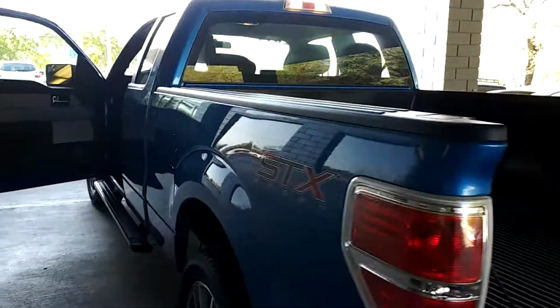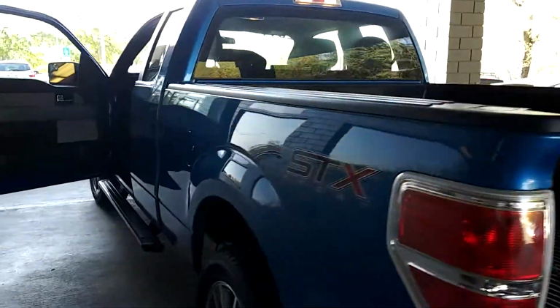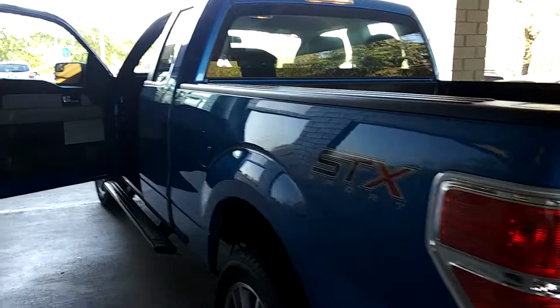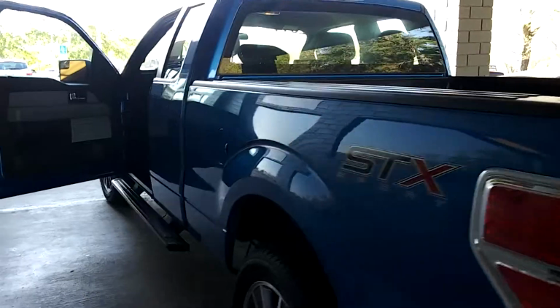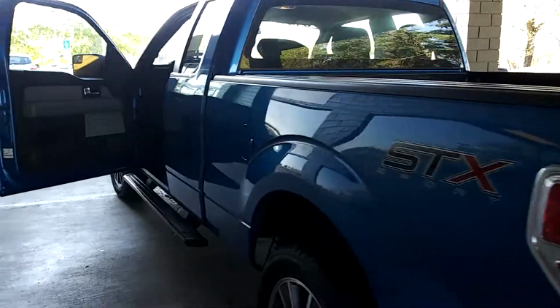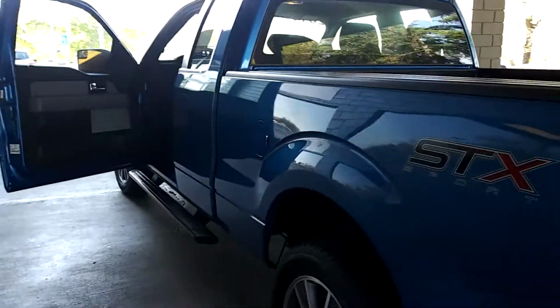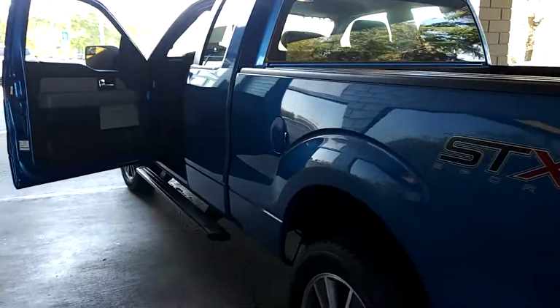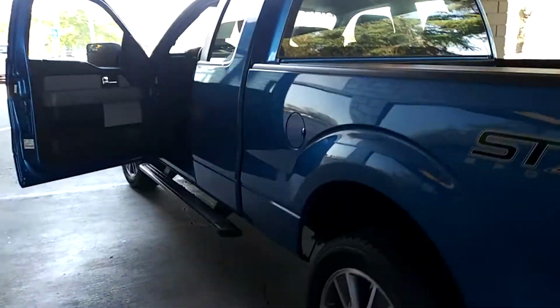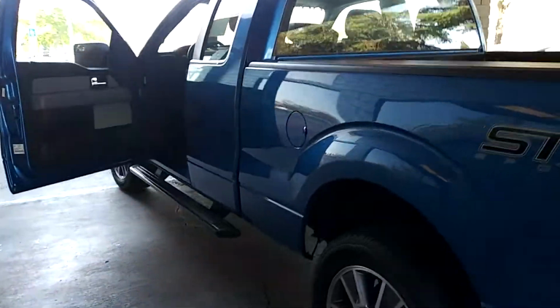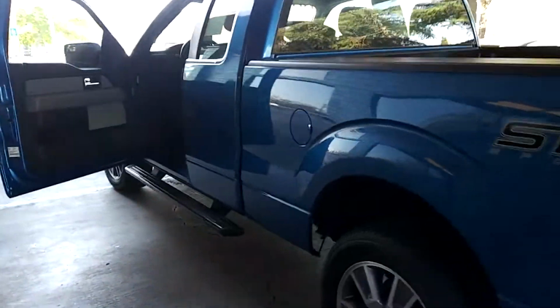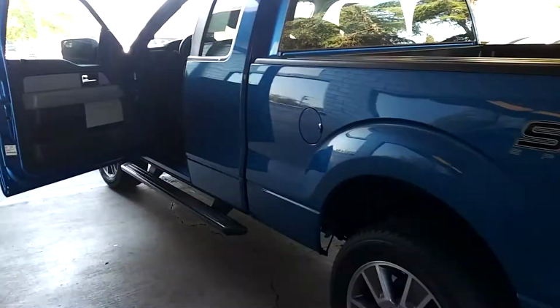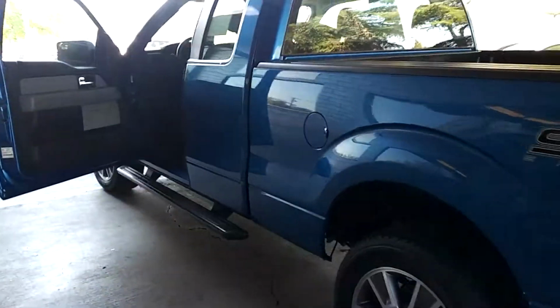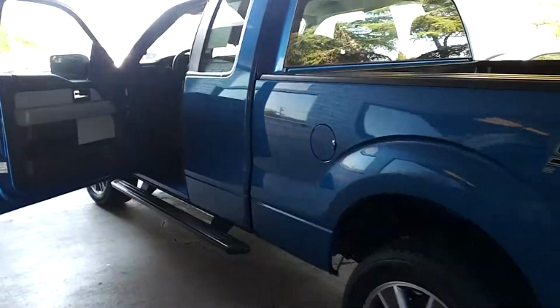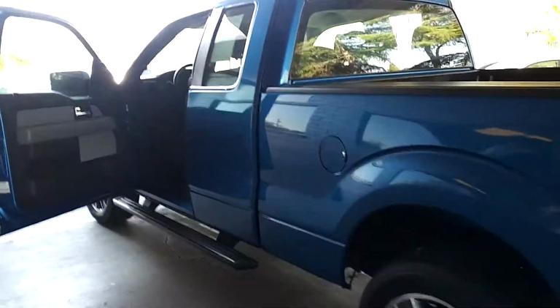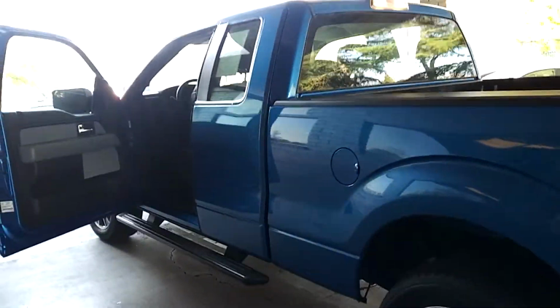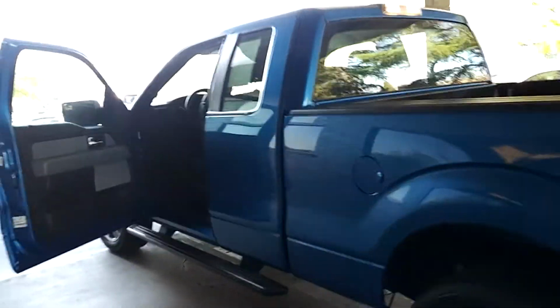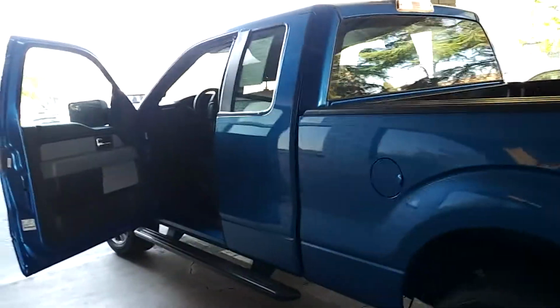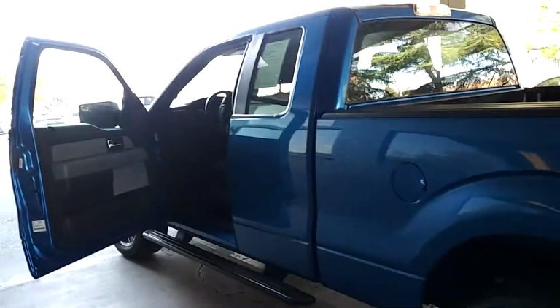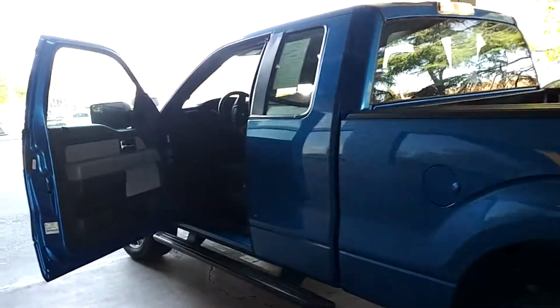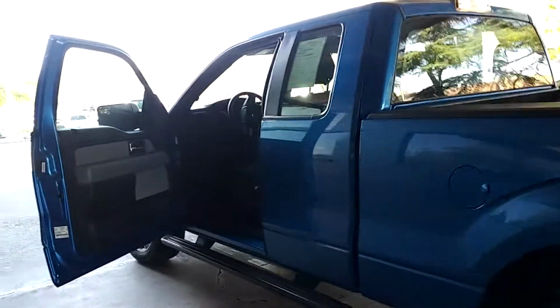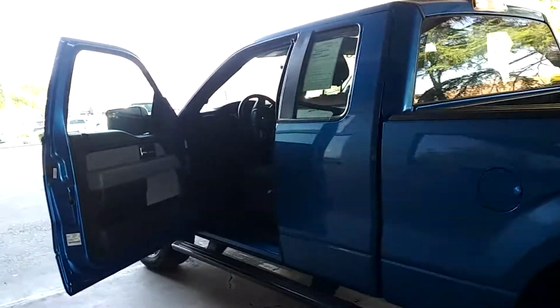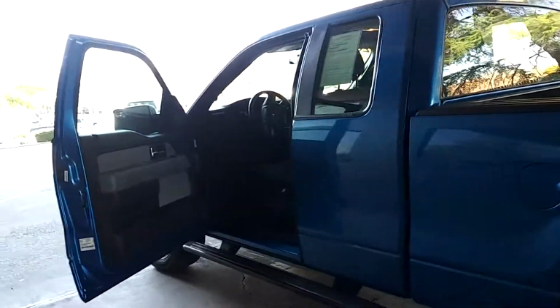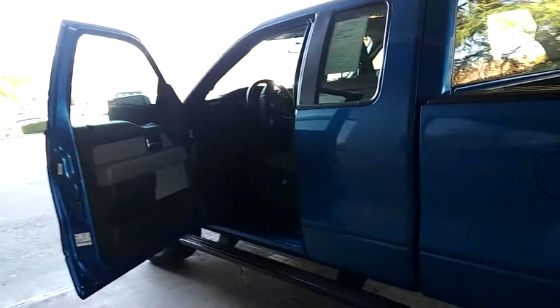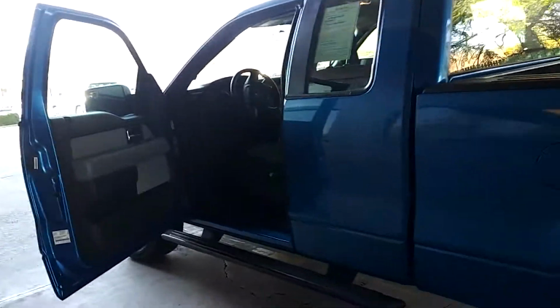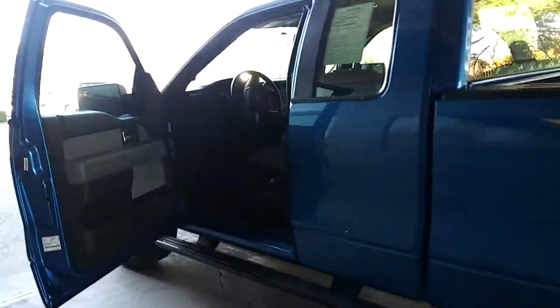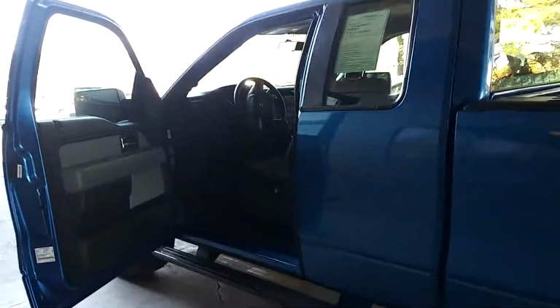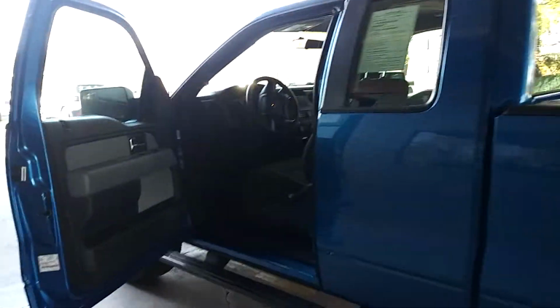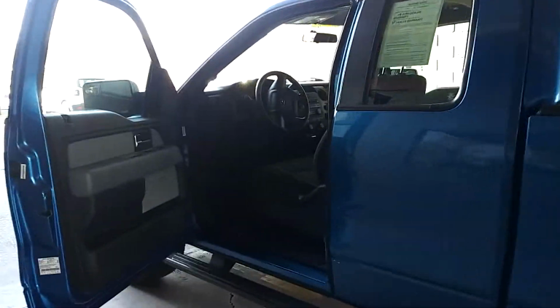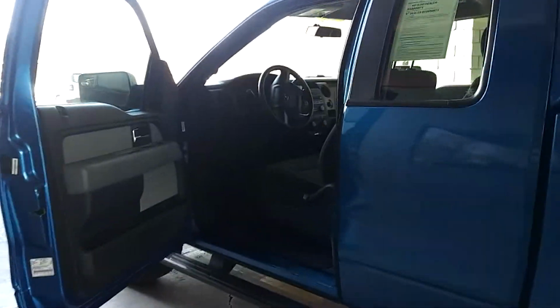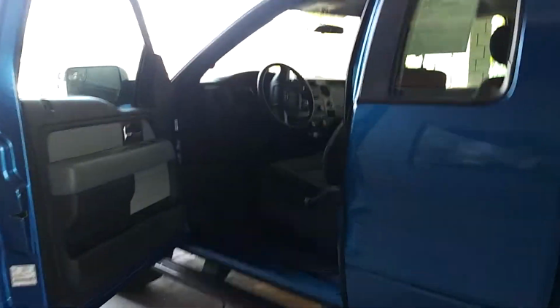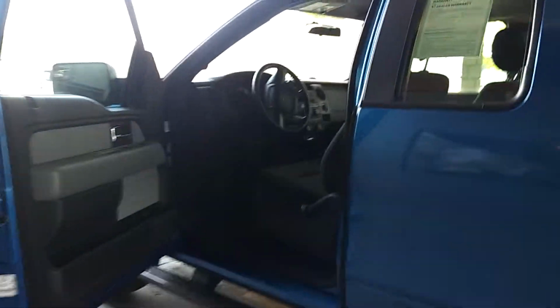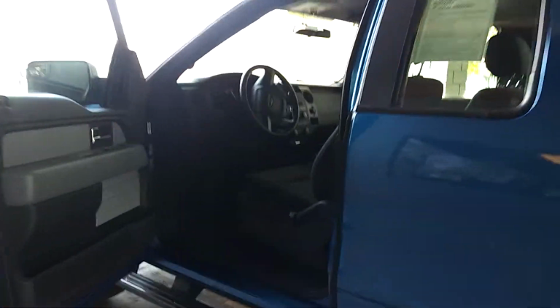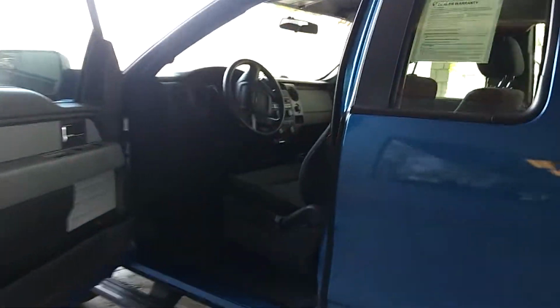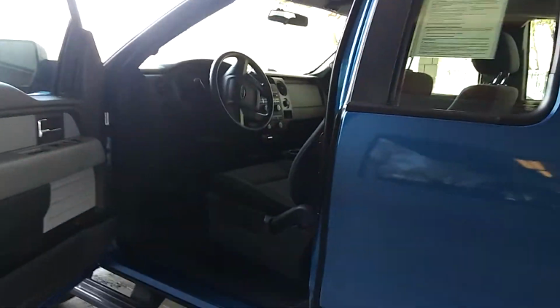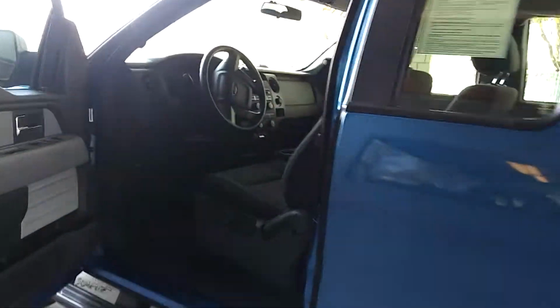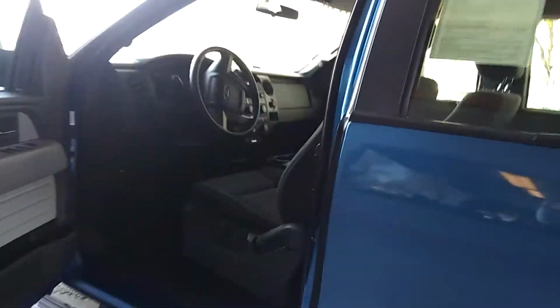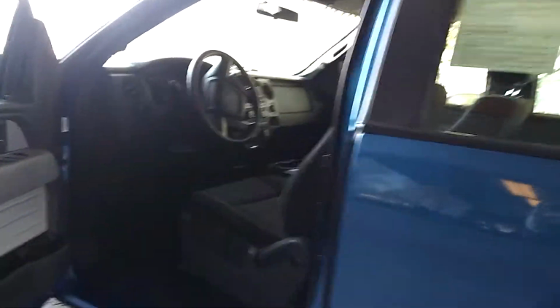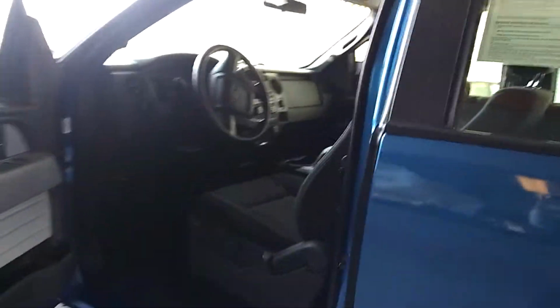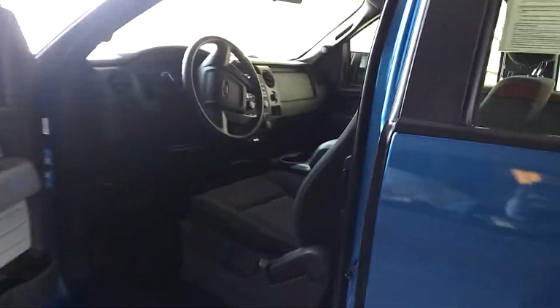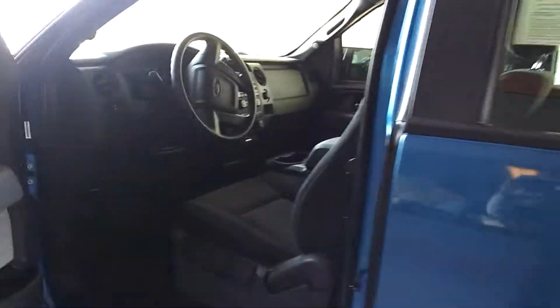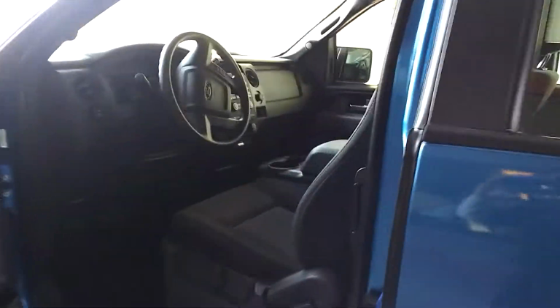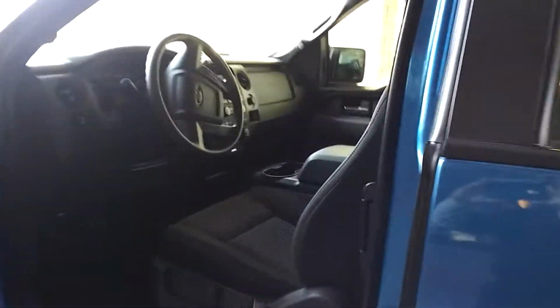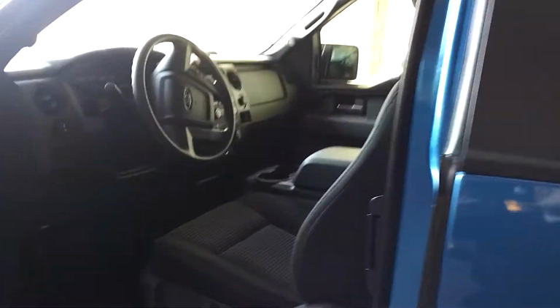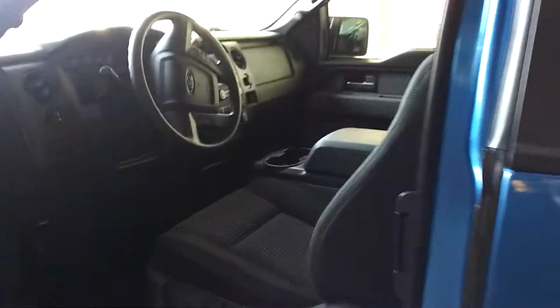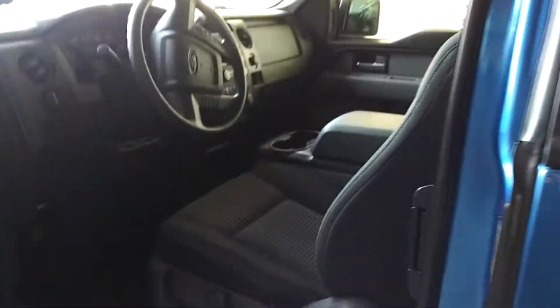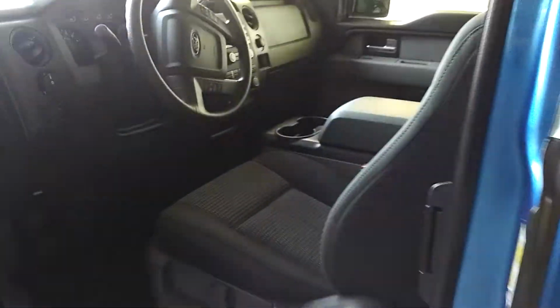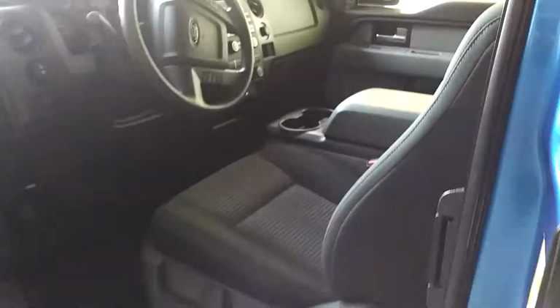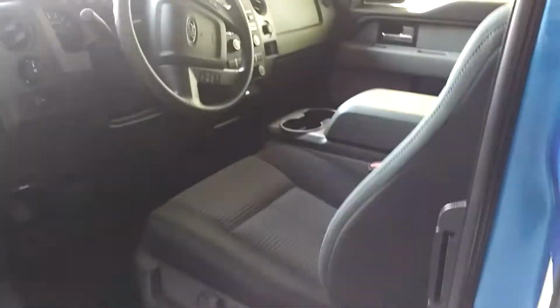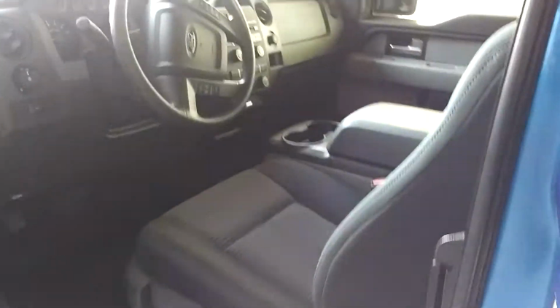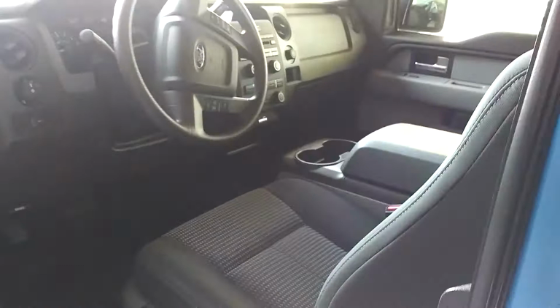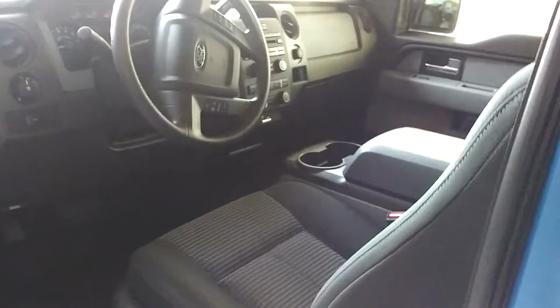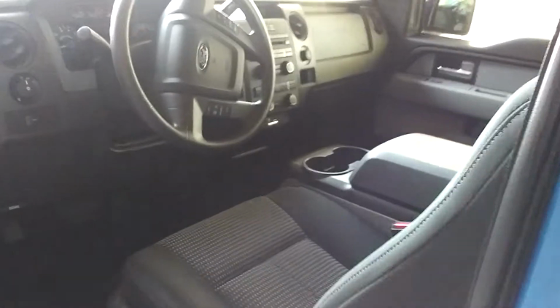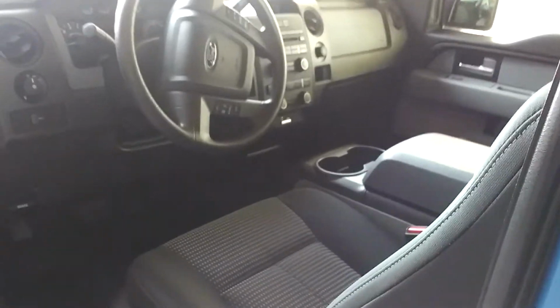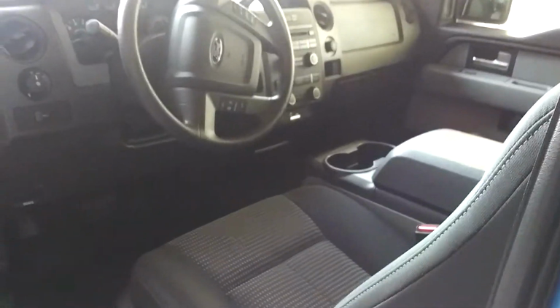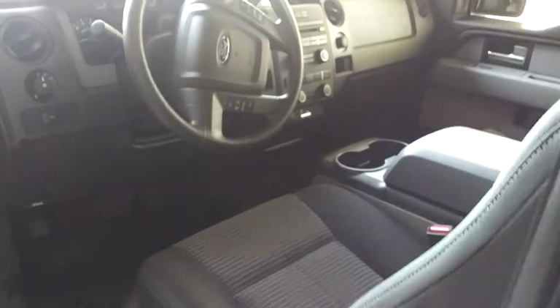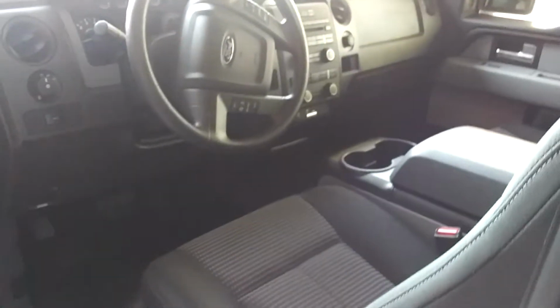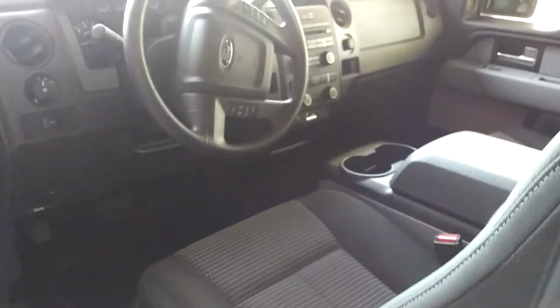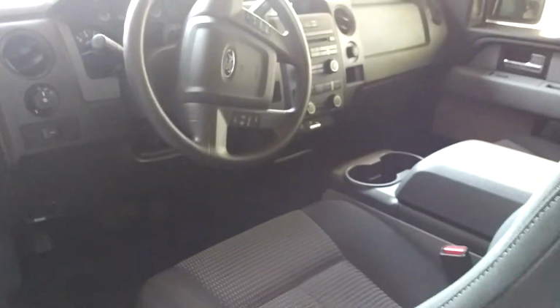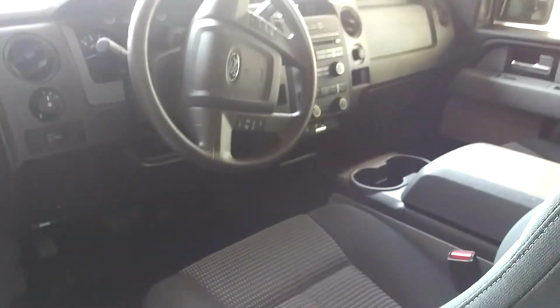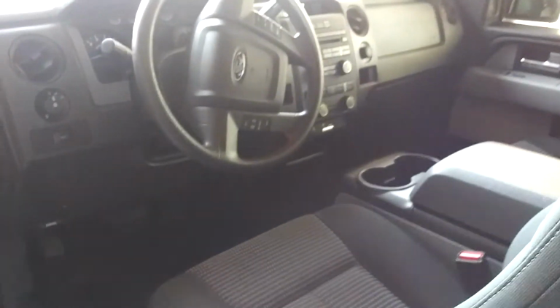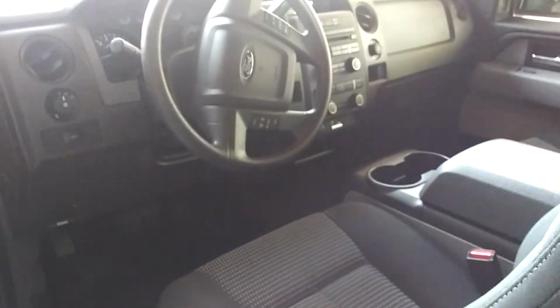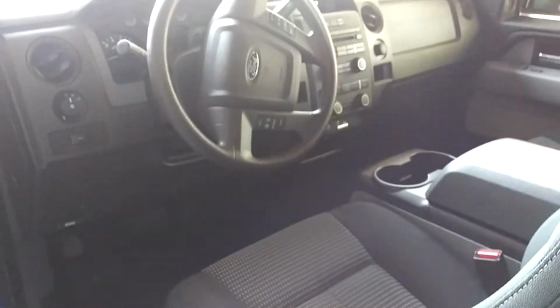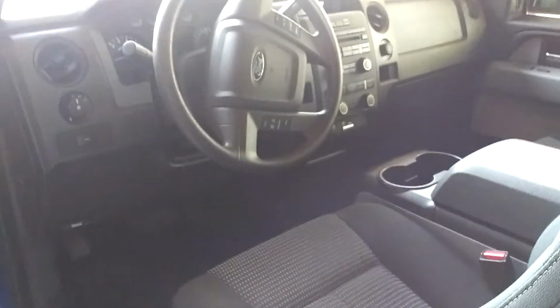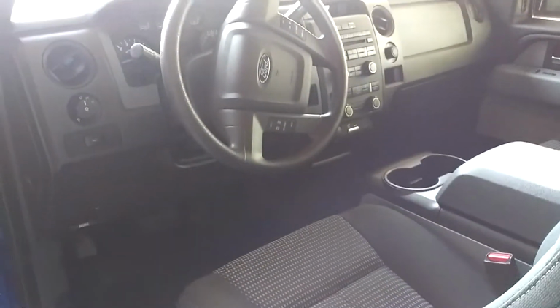Guys, the interior of this truck is what shines on this. This thing's brand new — on the inside, it doesn't show a mile.